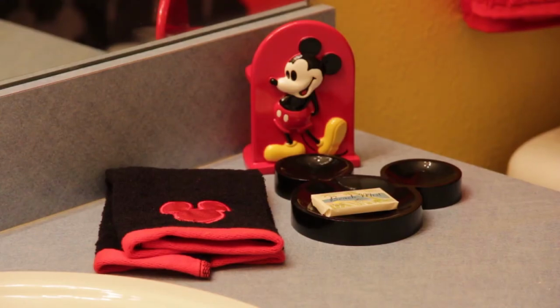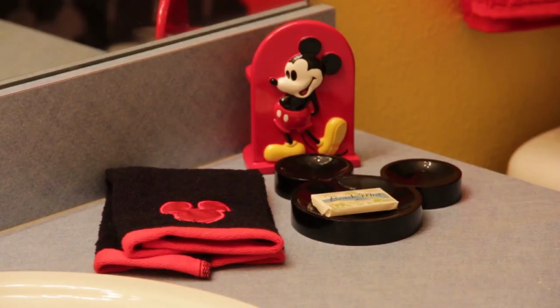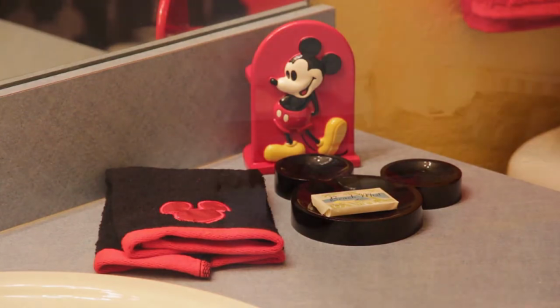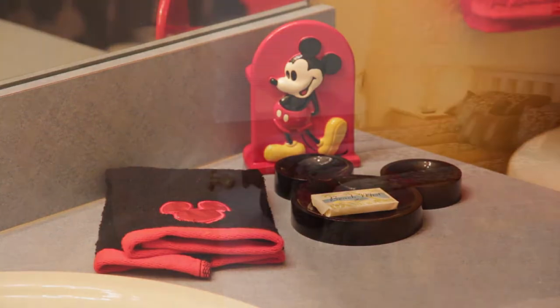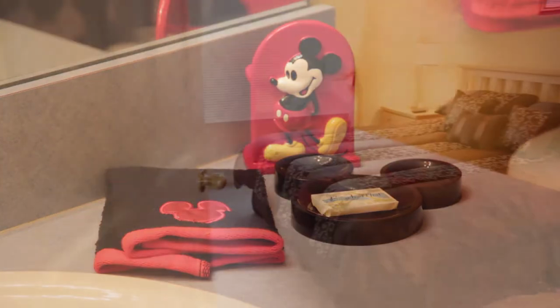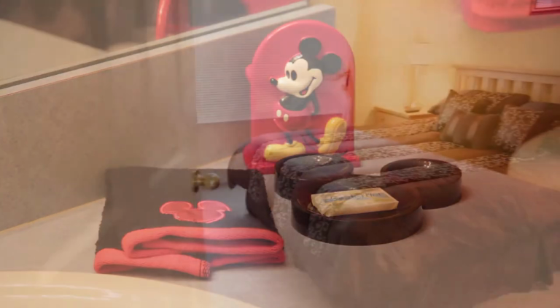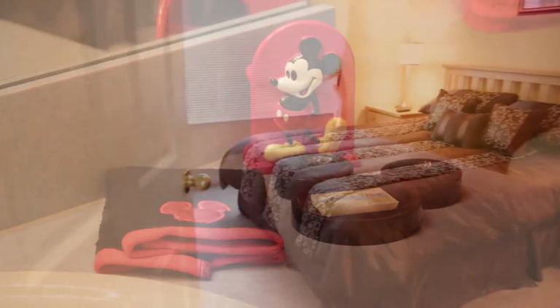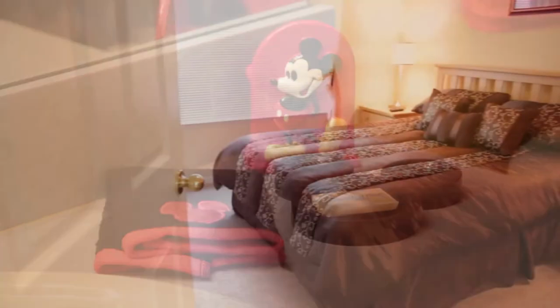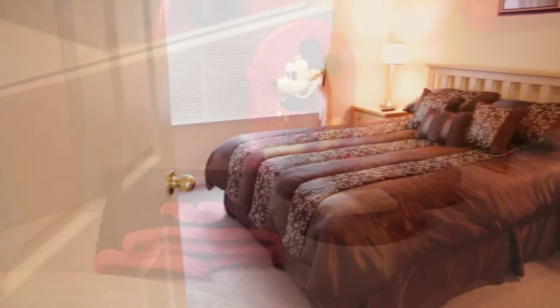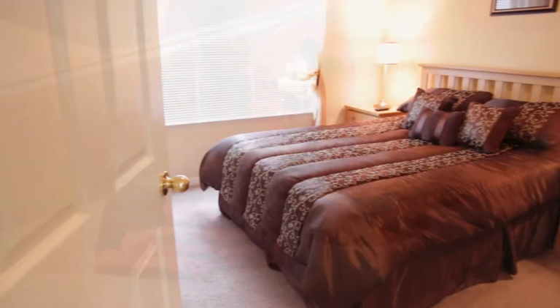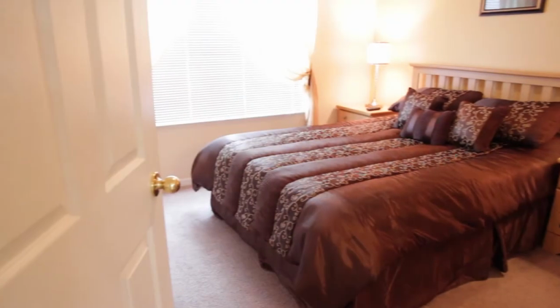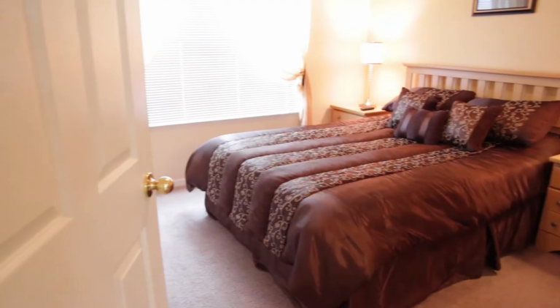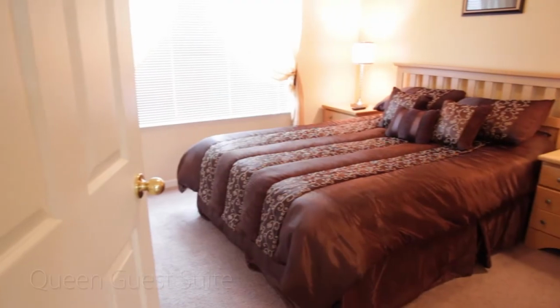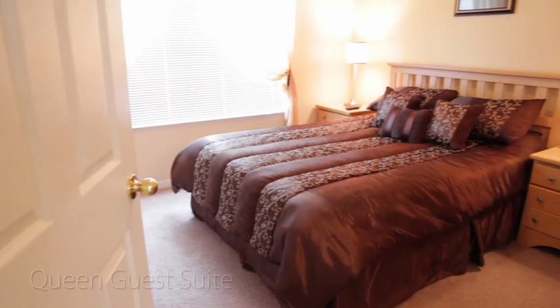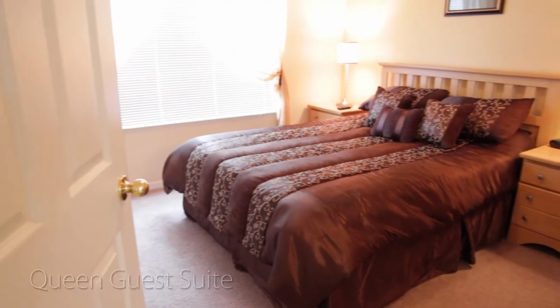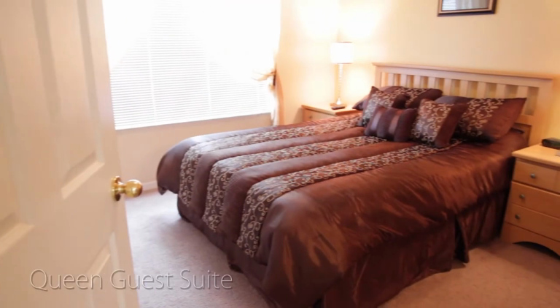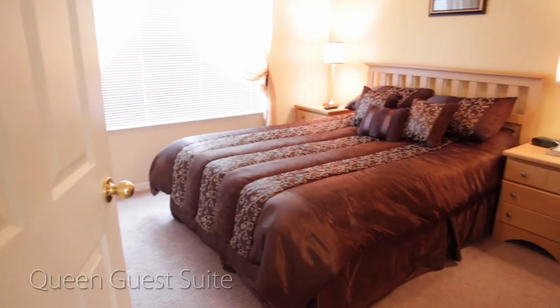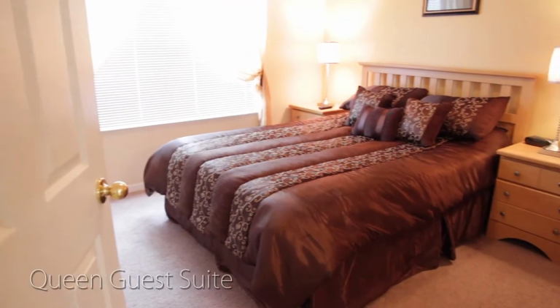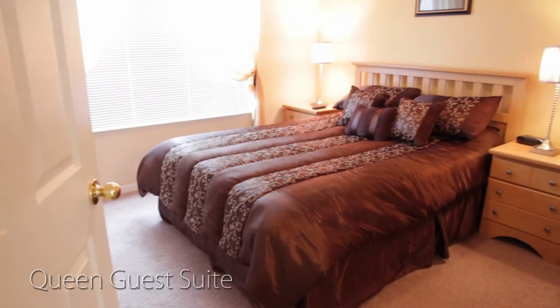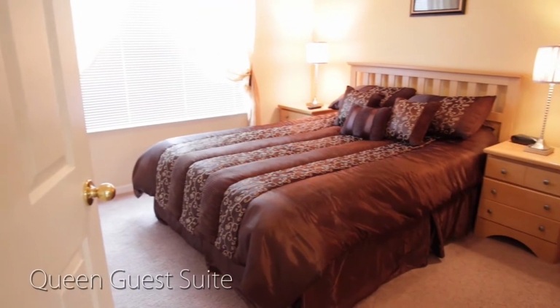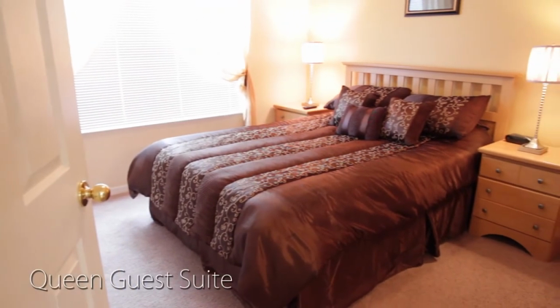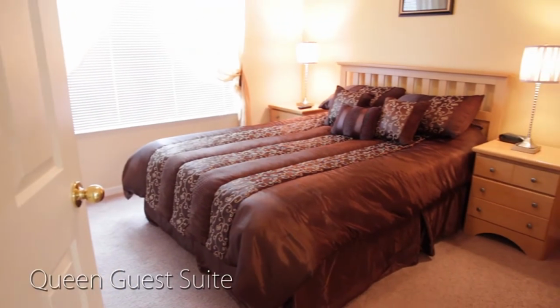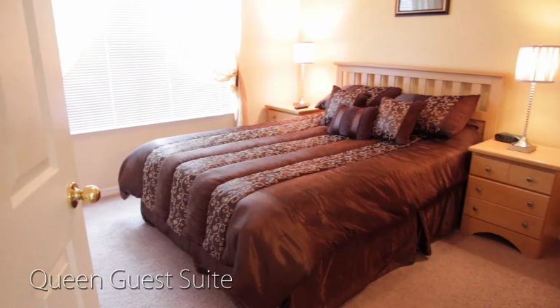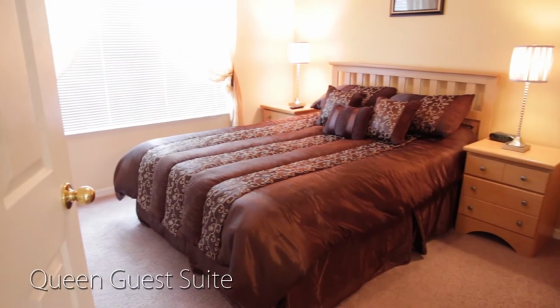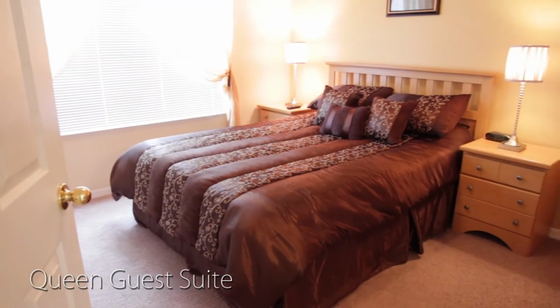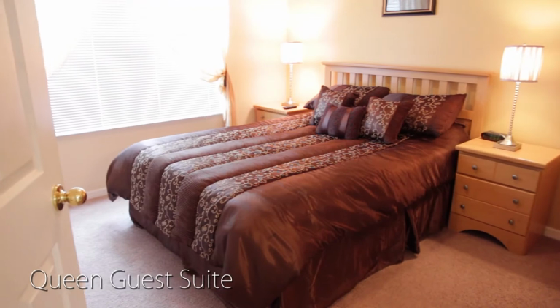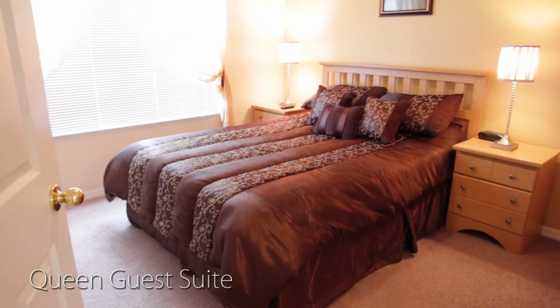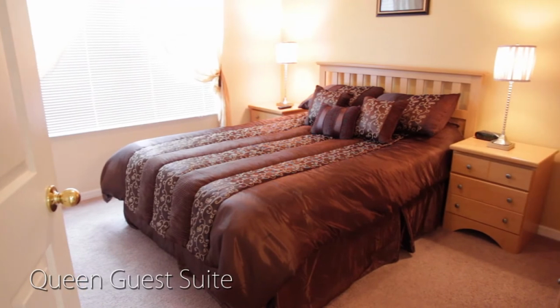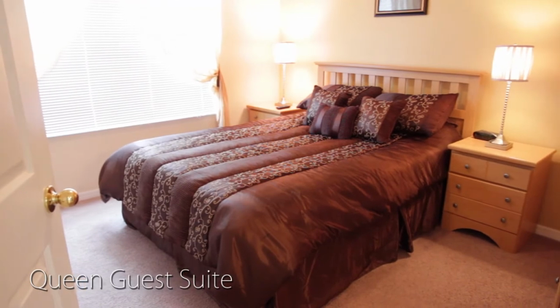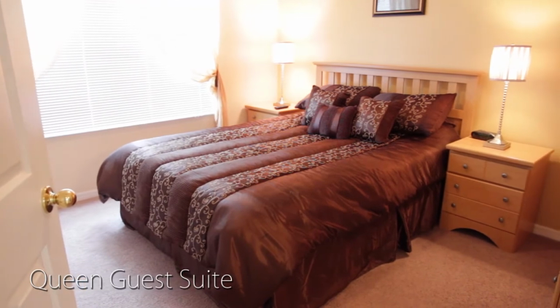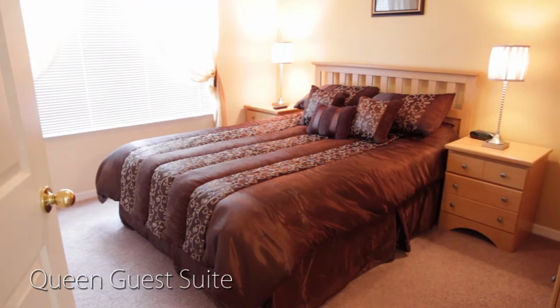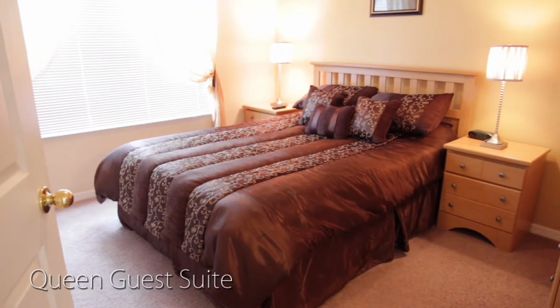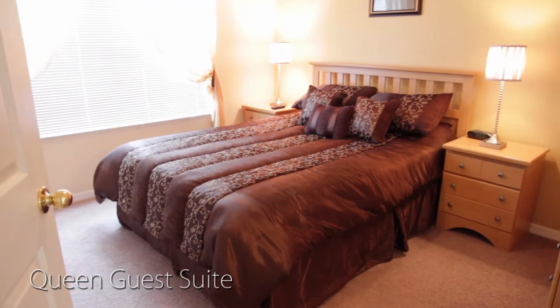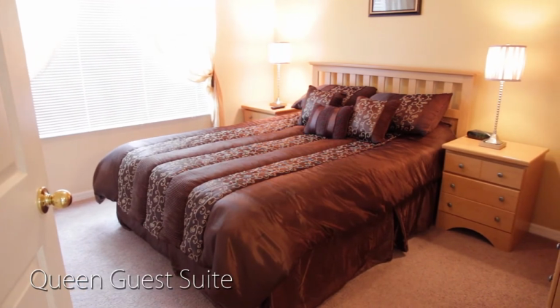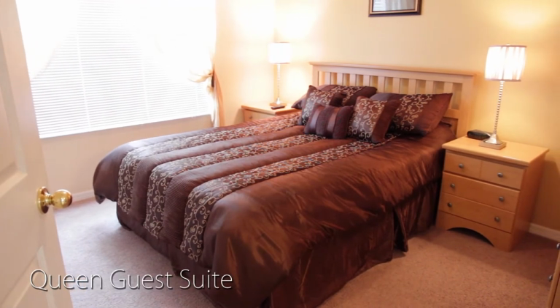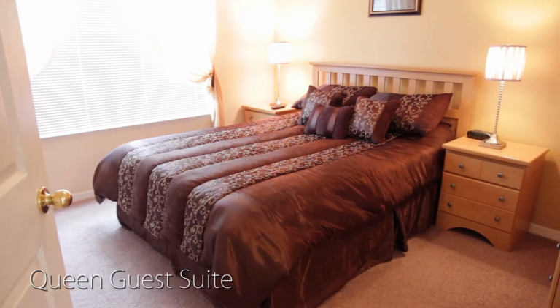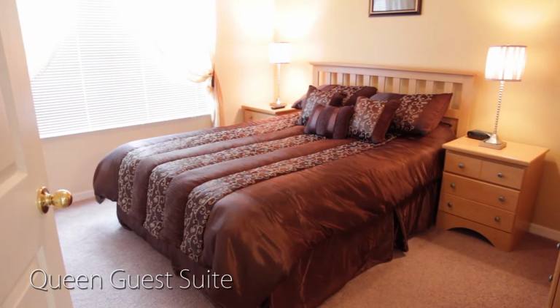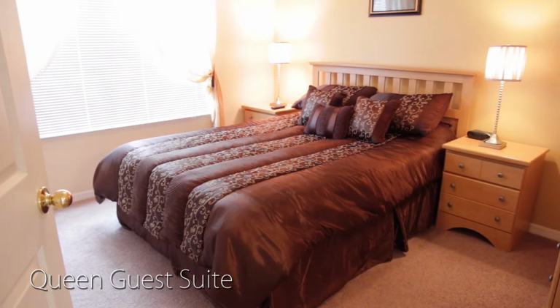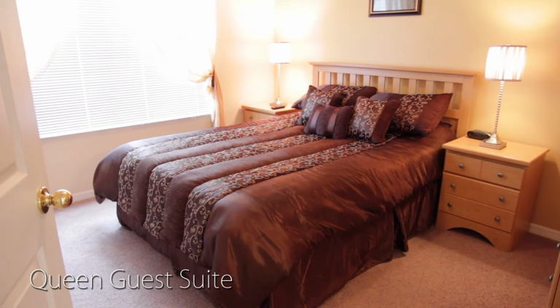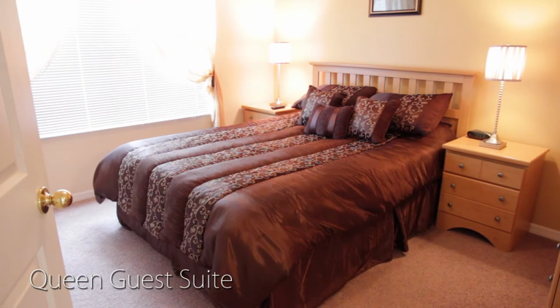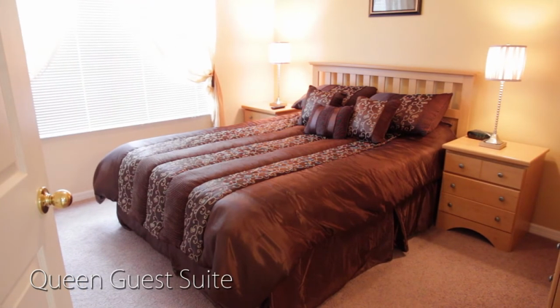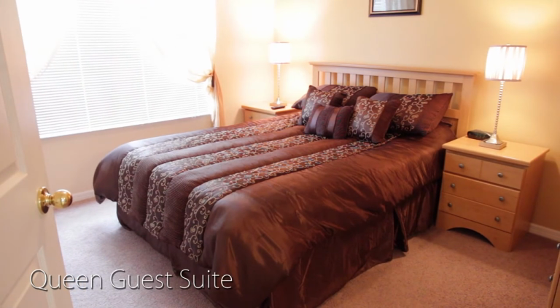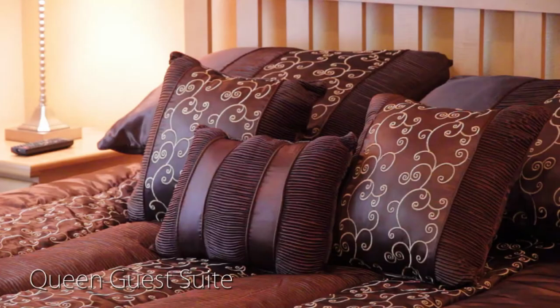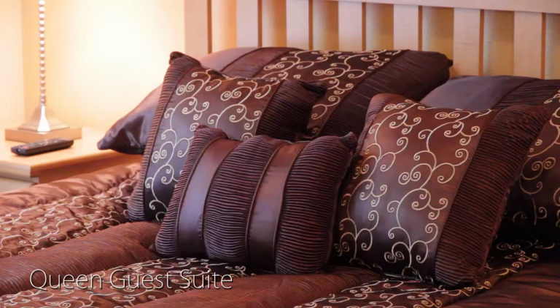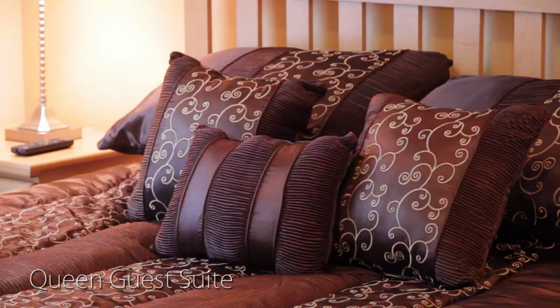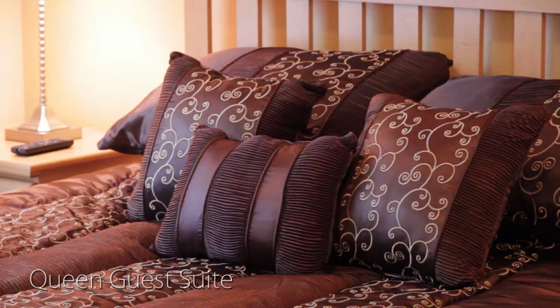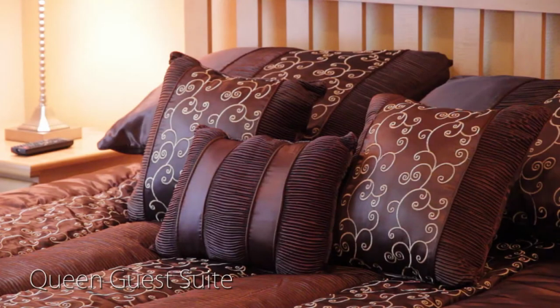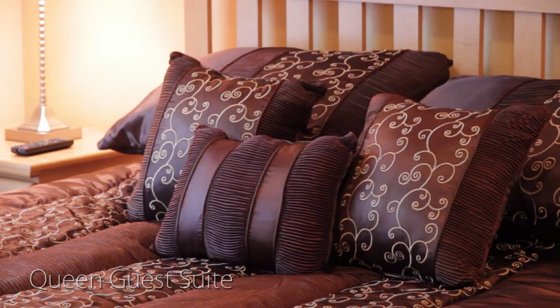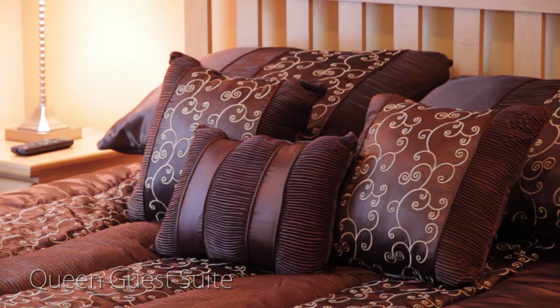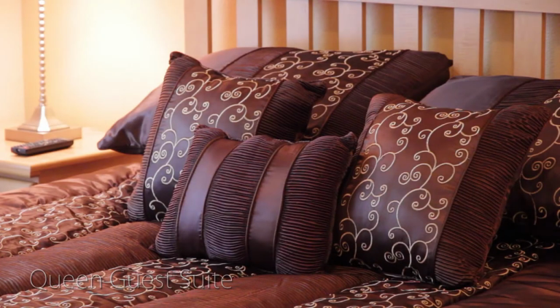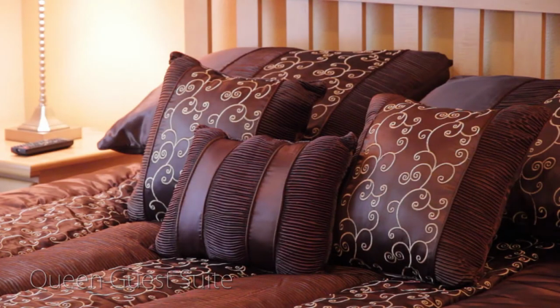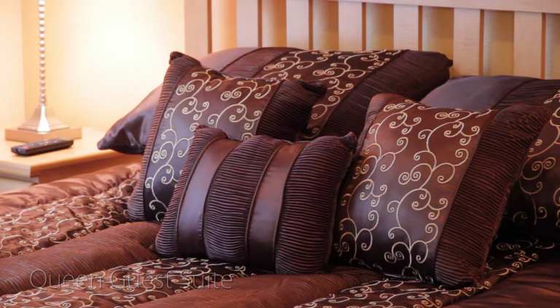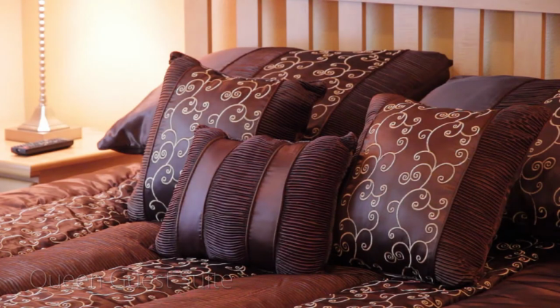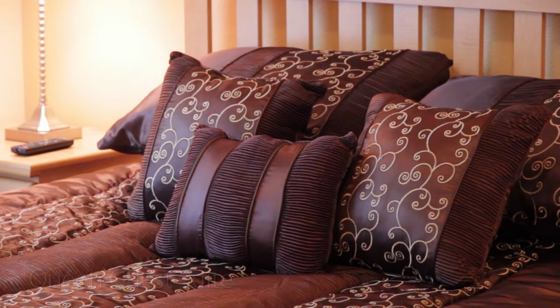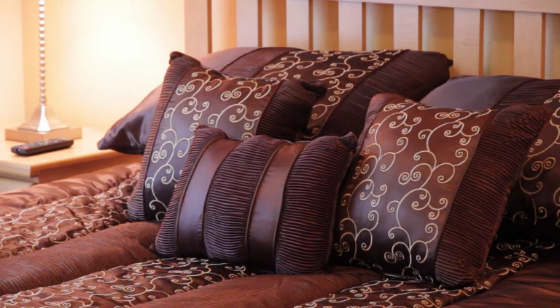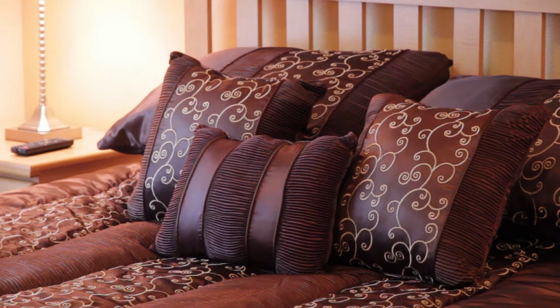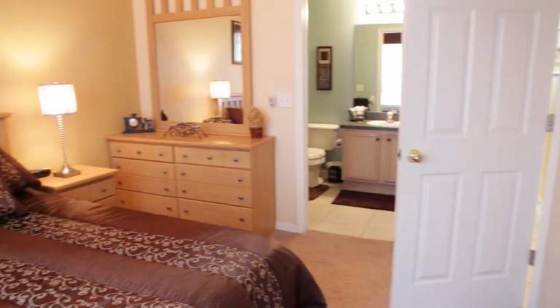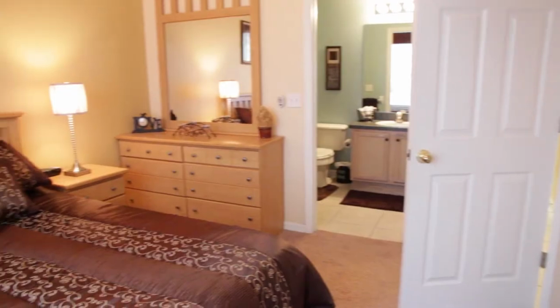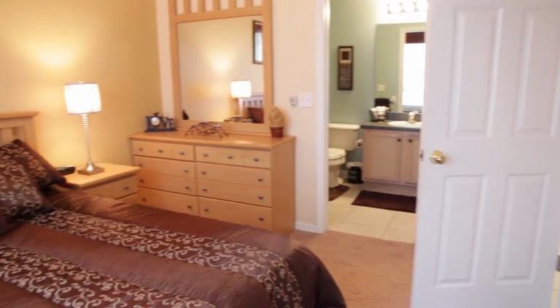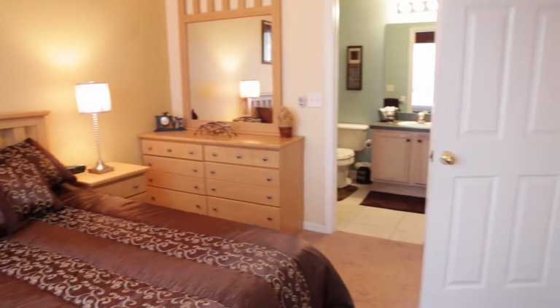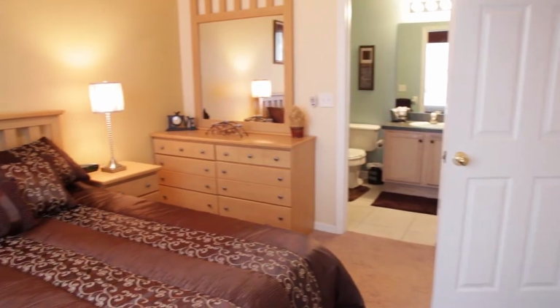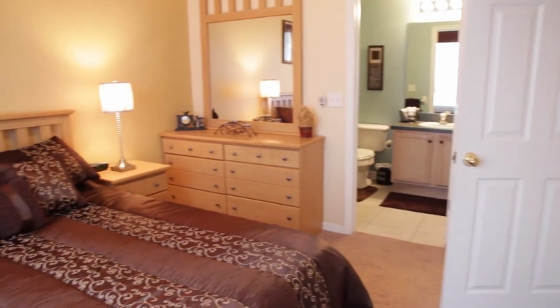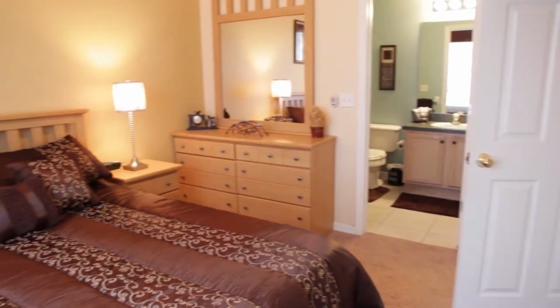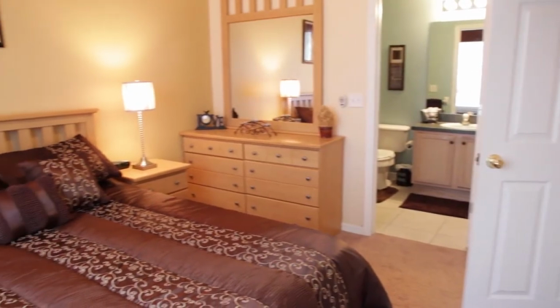Last but not least, you'll find our queen guest suite, again with its own TV and a private en-suite bathroom.